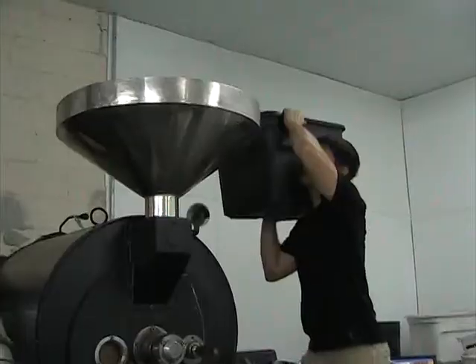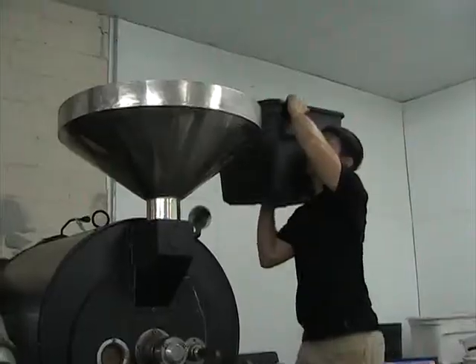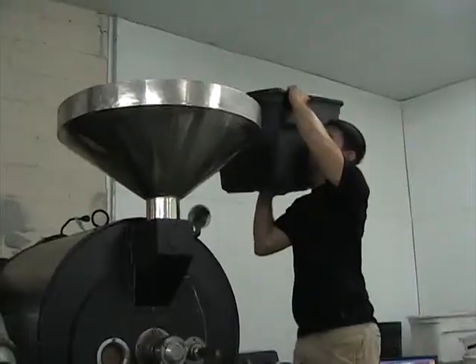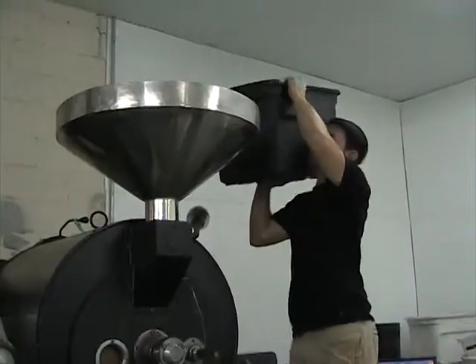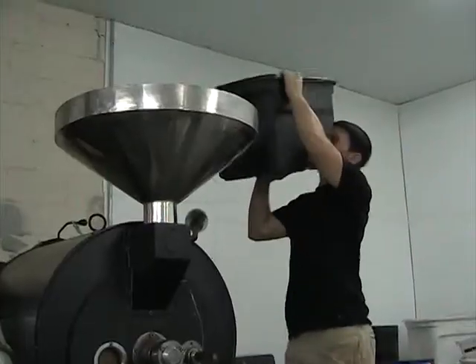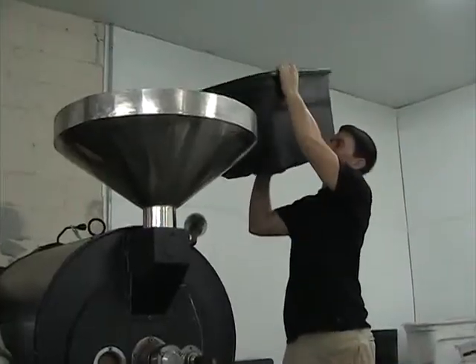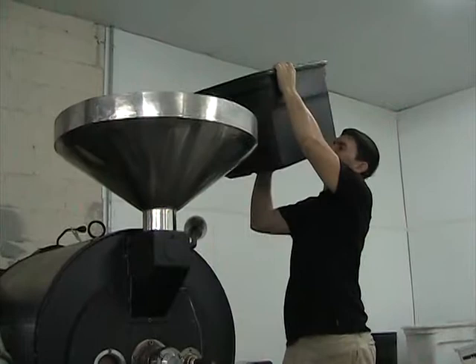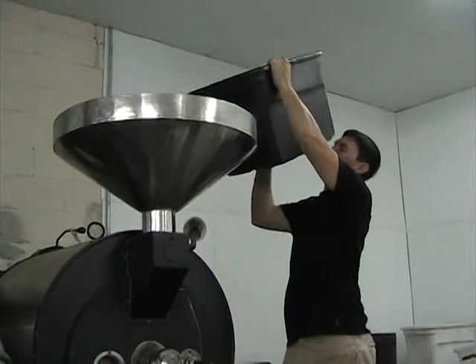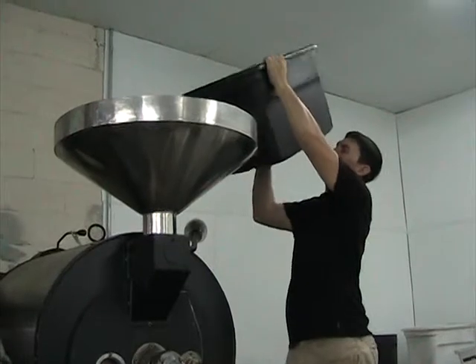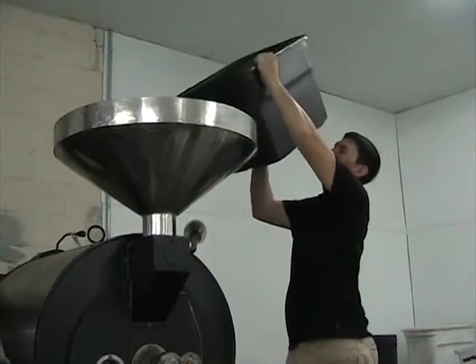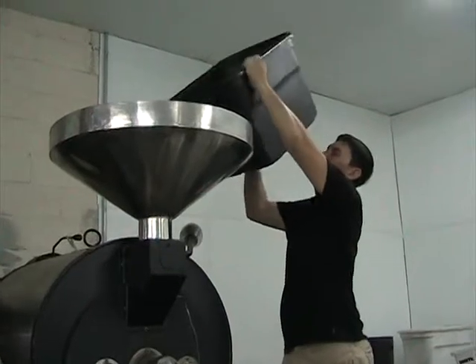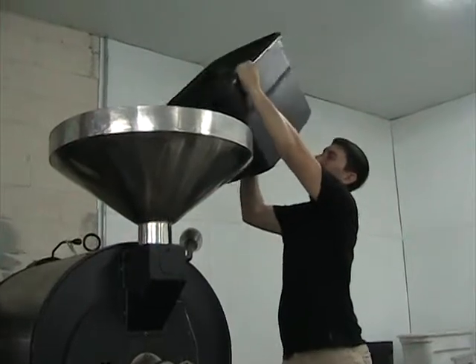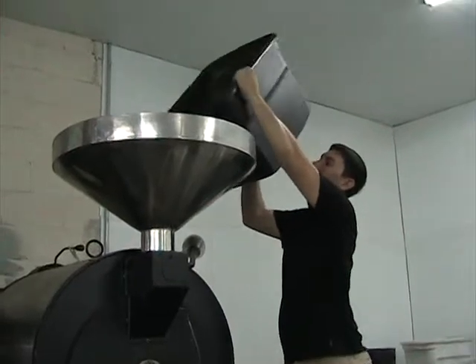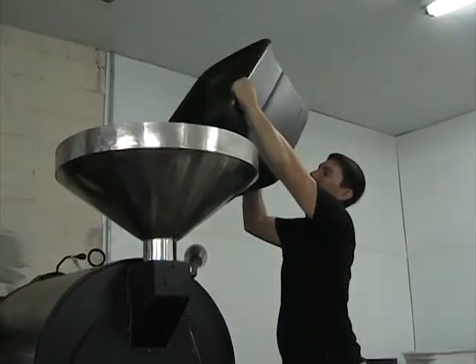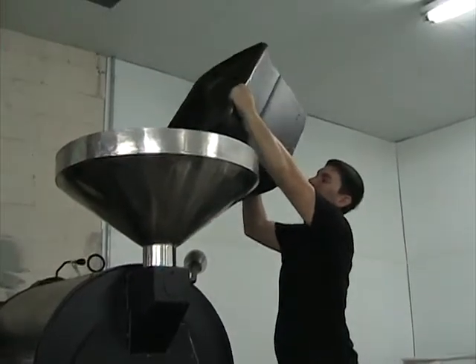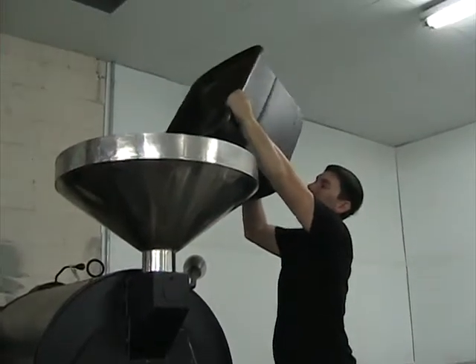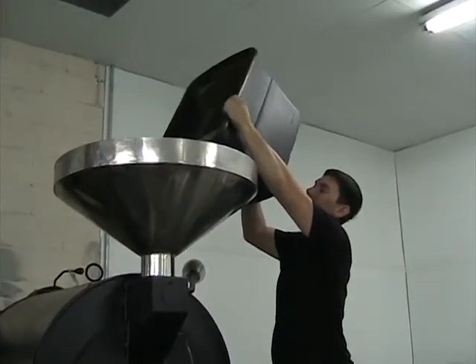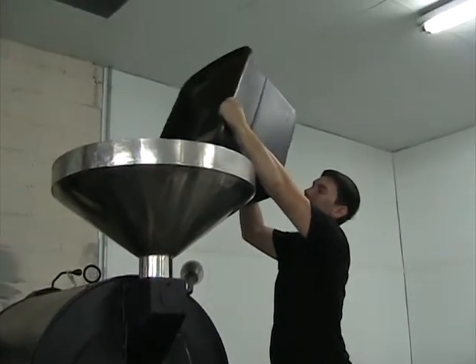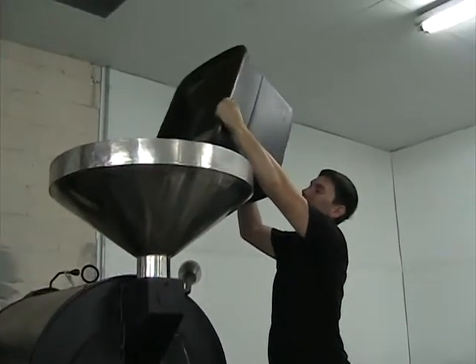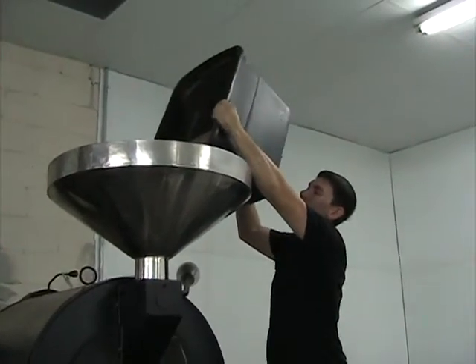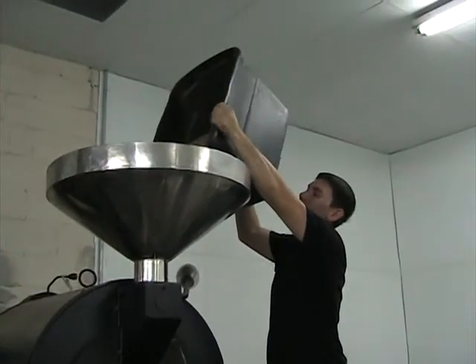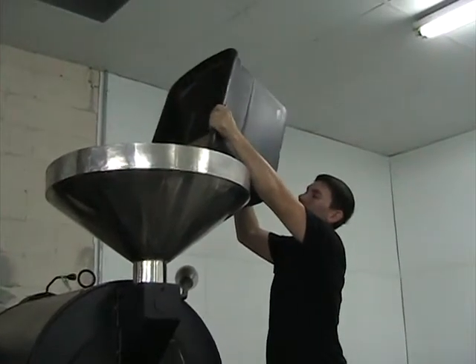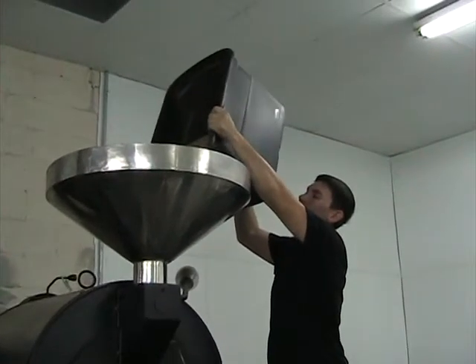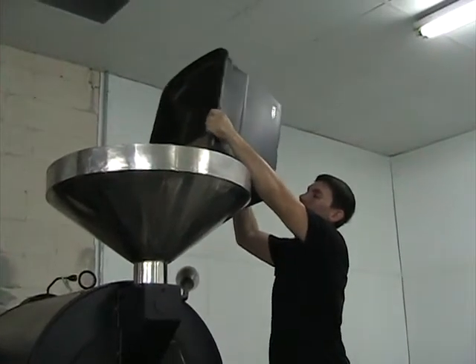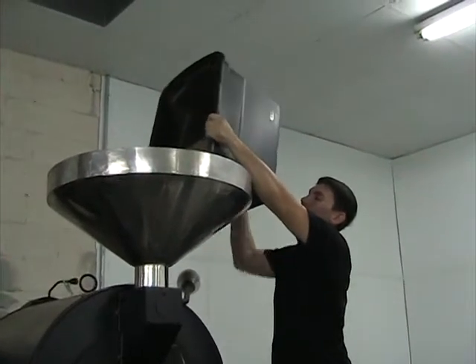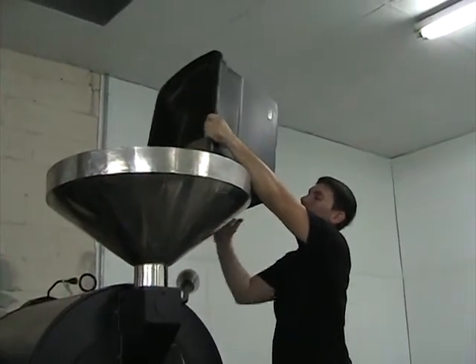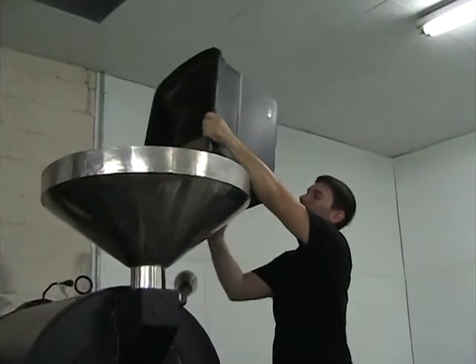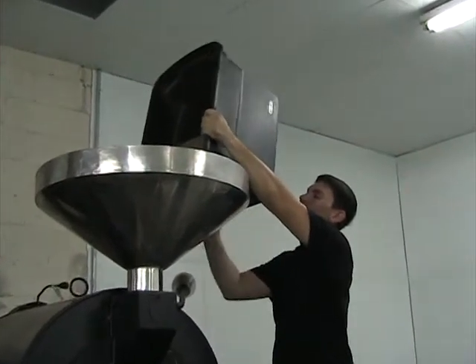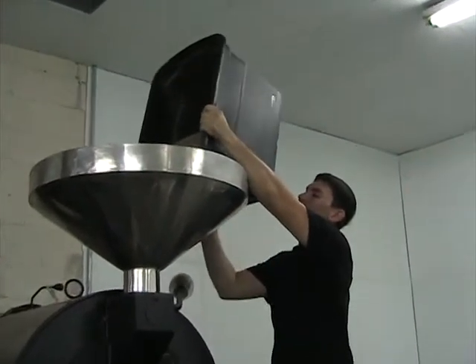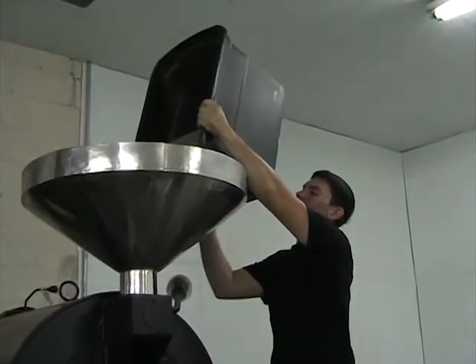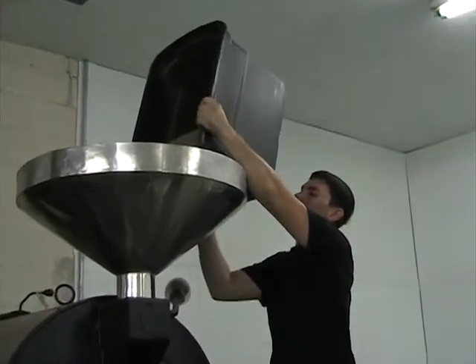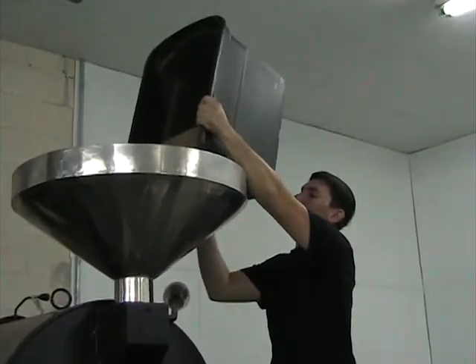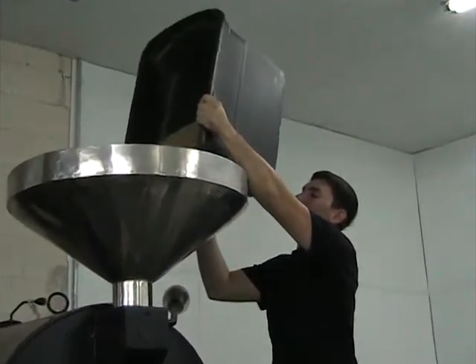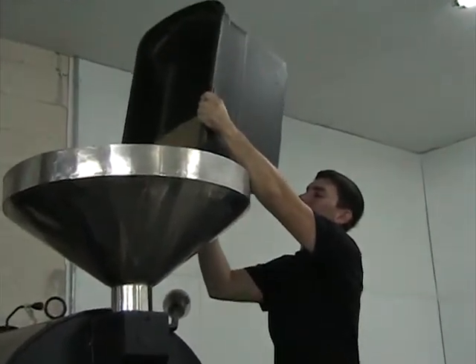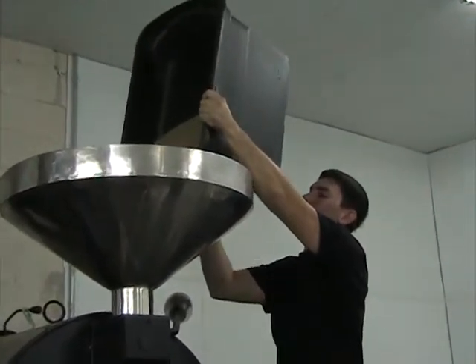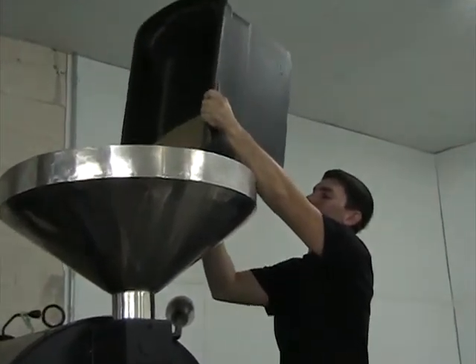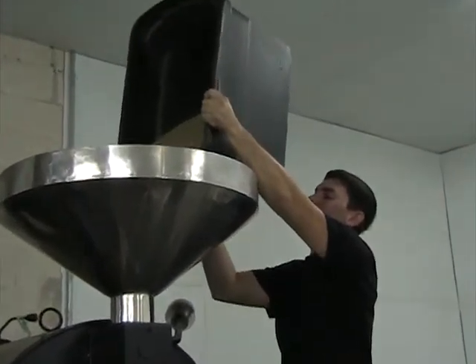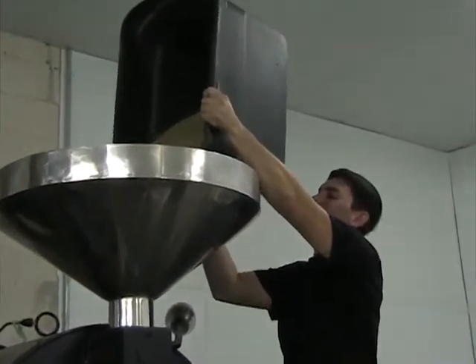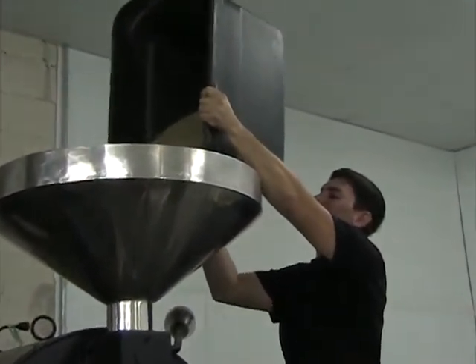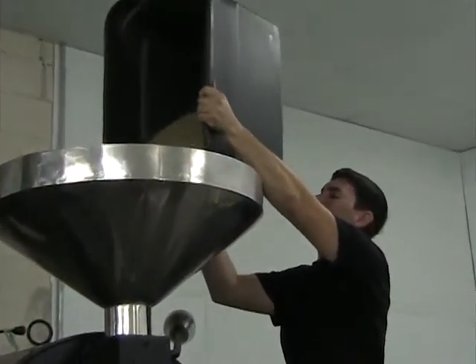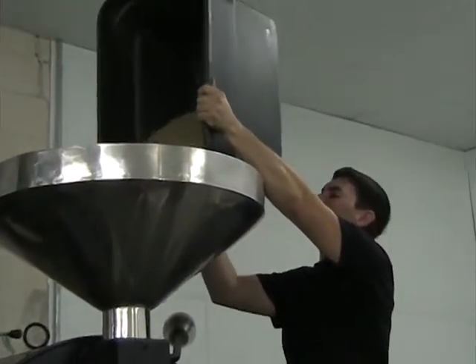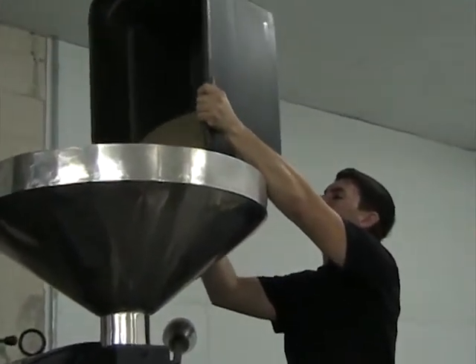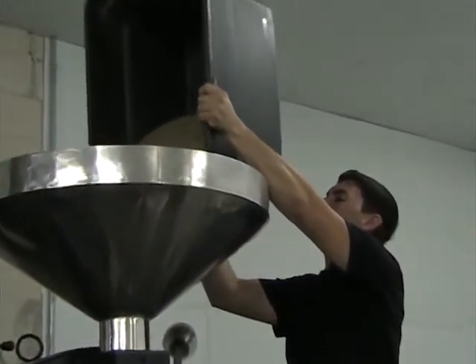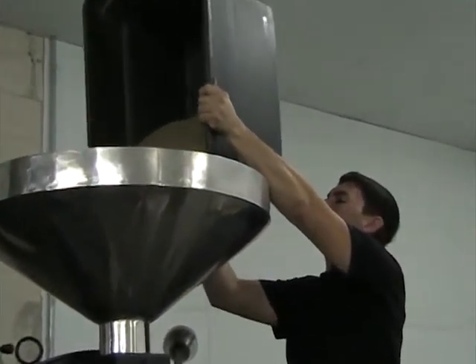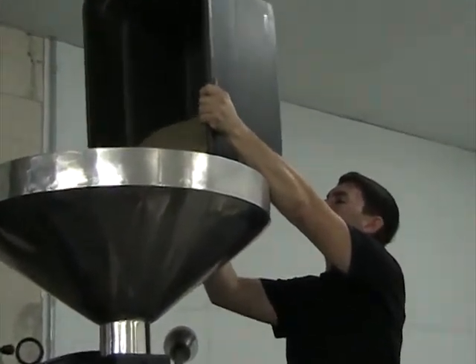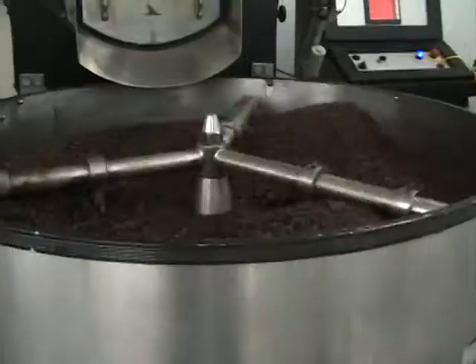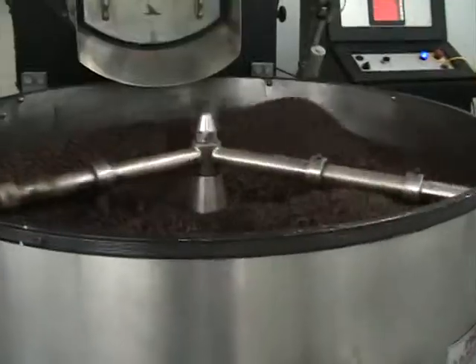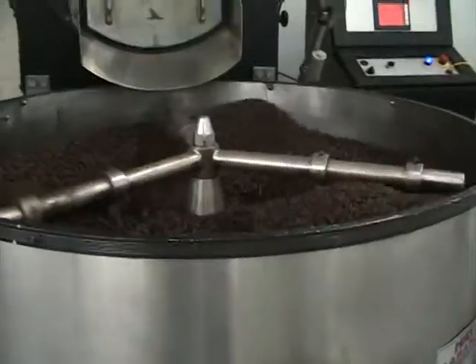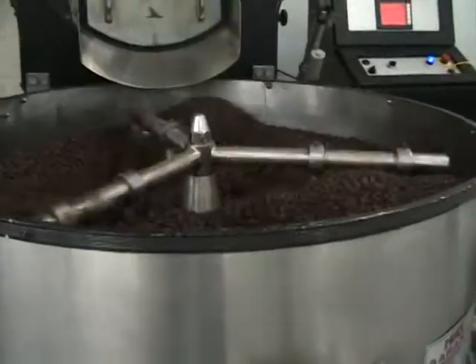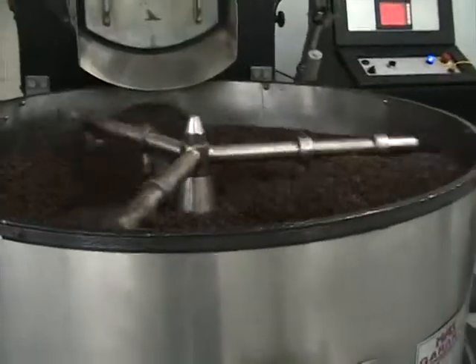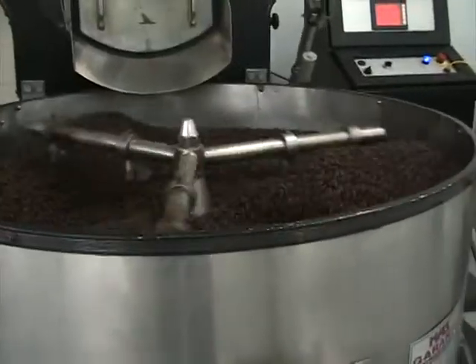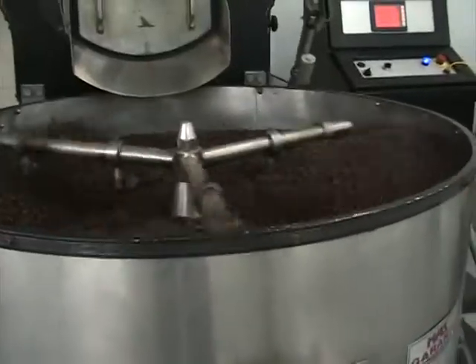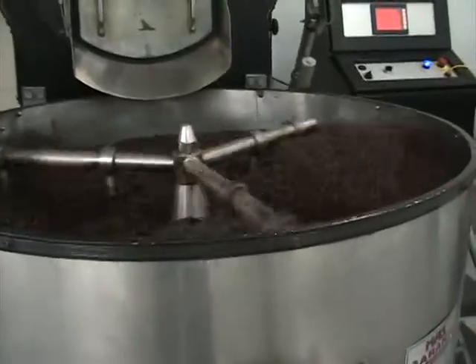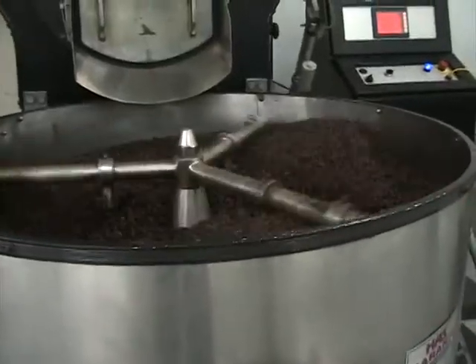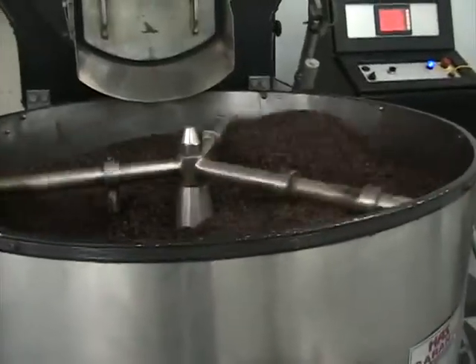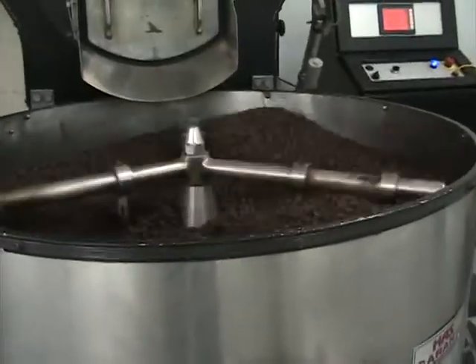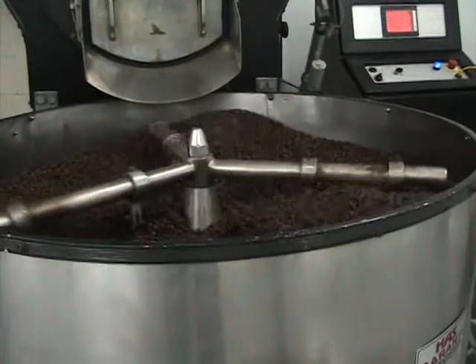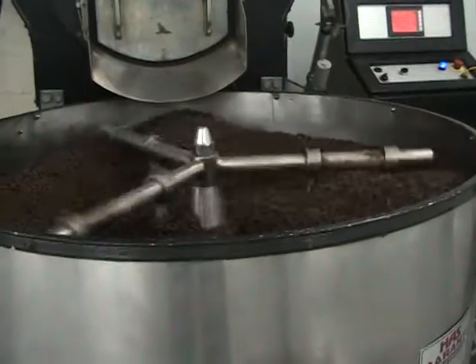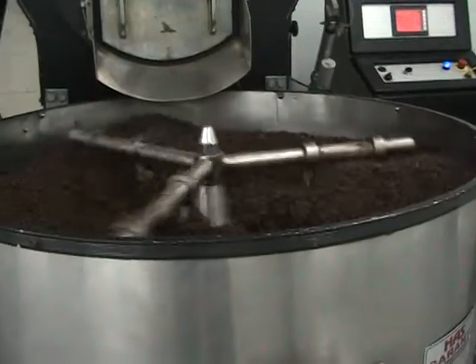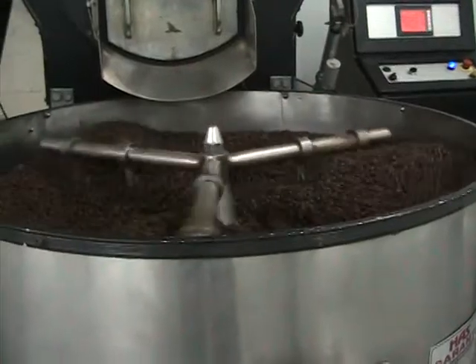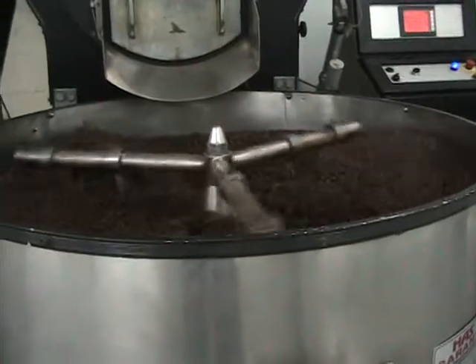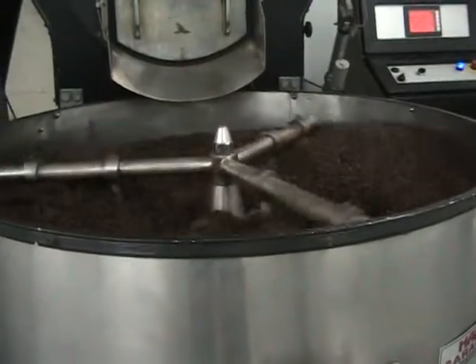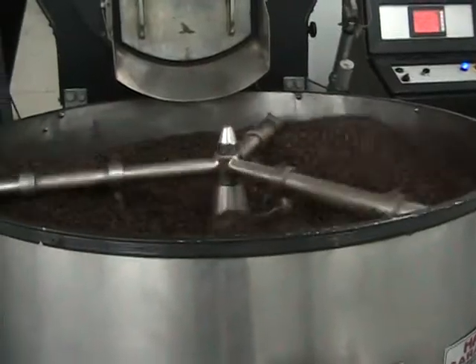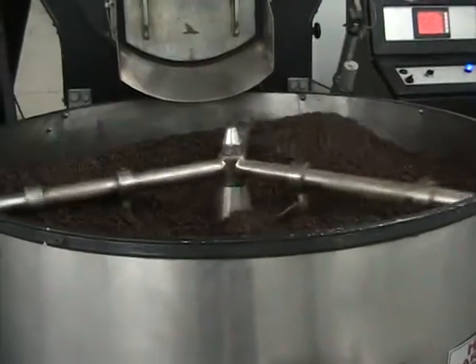We roast it to order in multiple small batch roasters, just 60 pounds at a time. It takes us 20 minutes to roast on it.